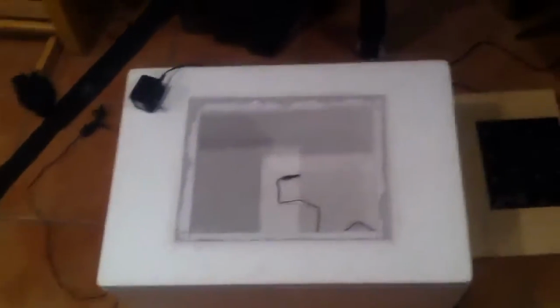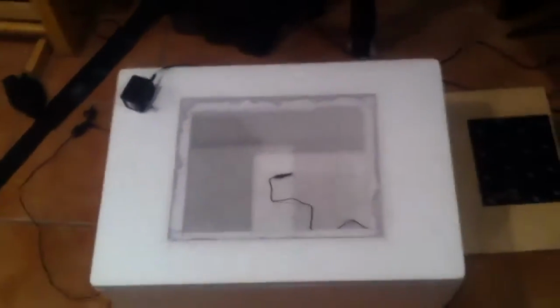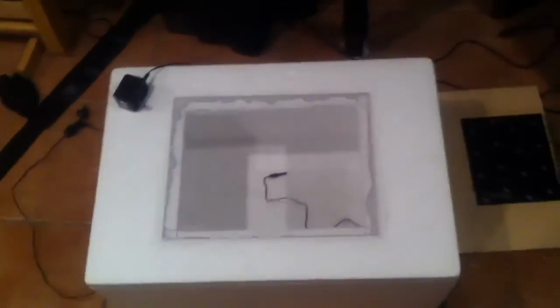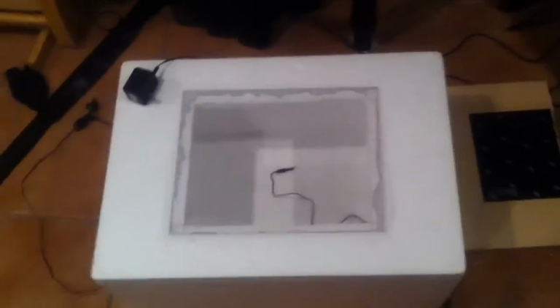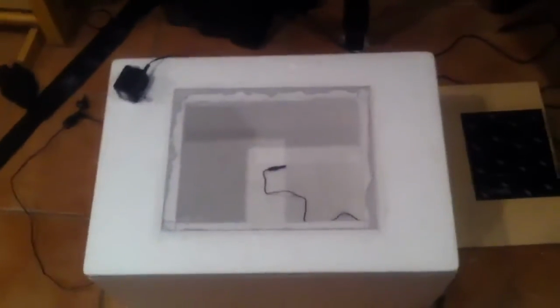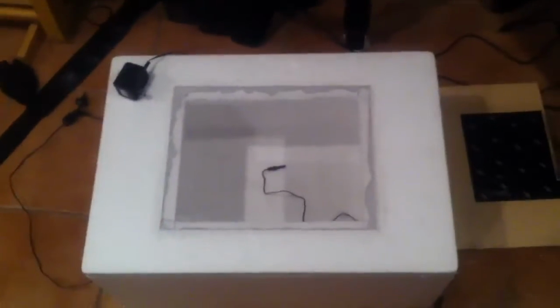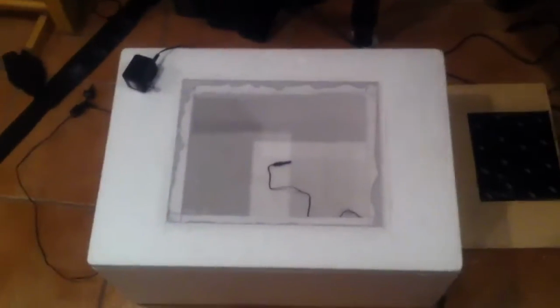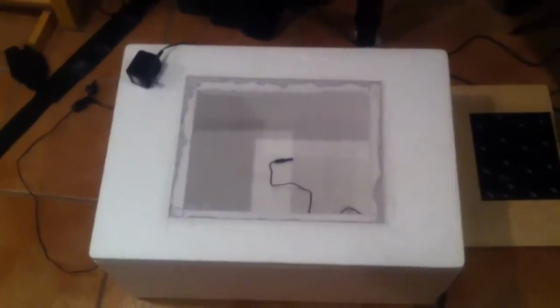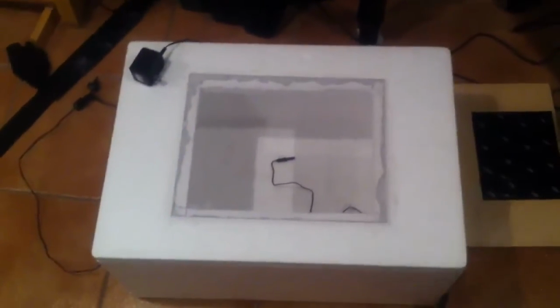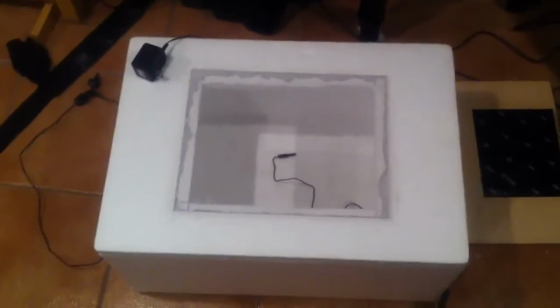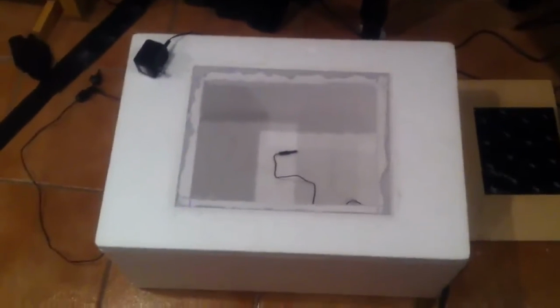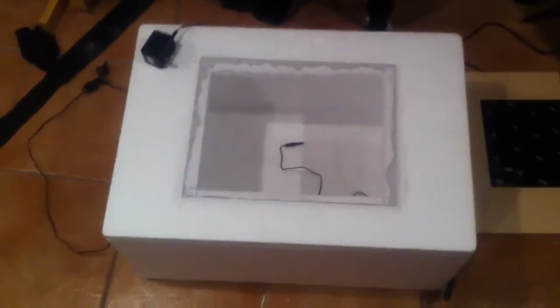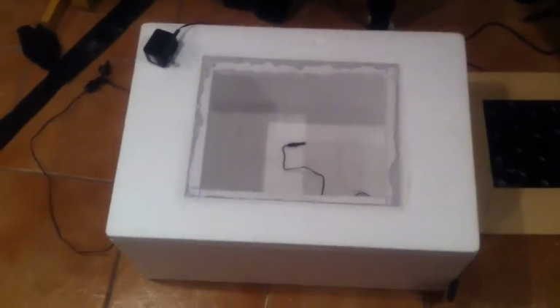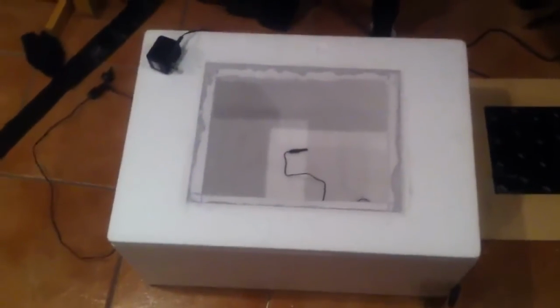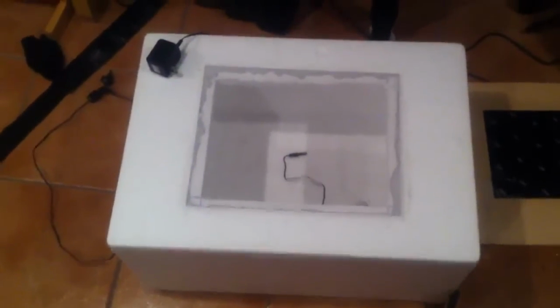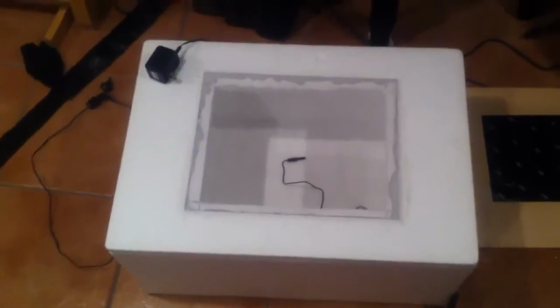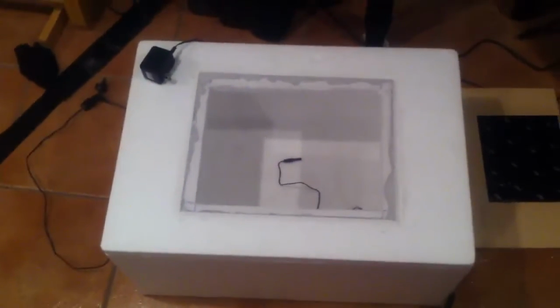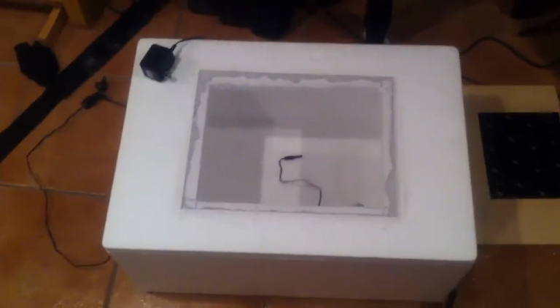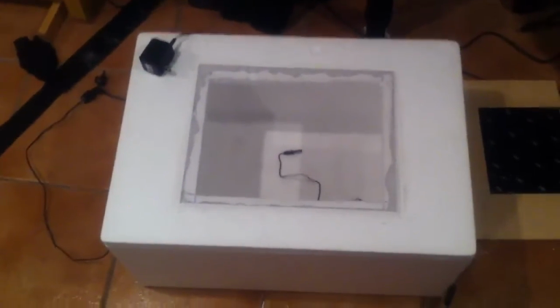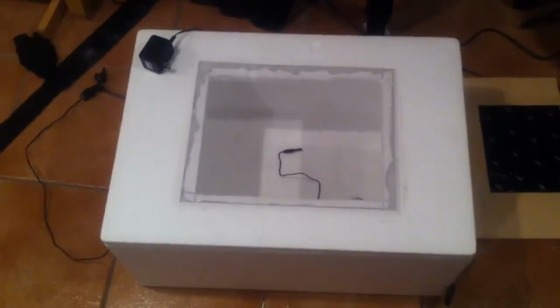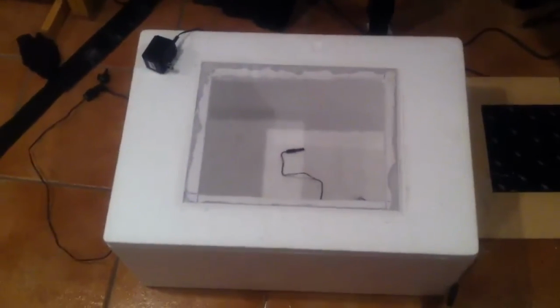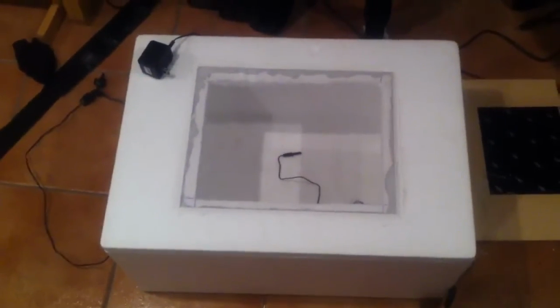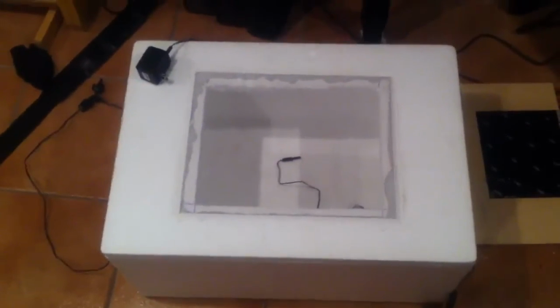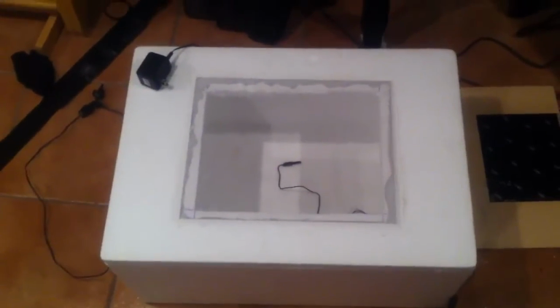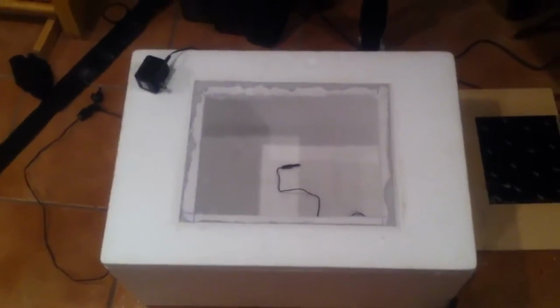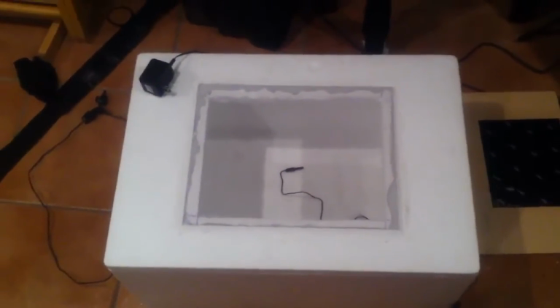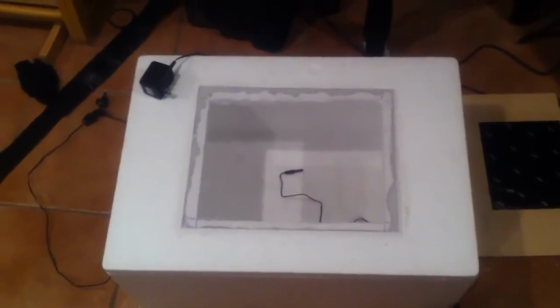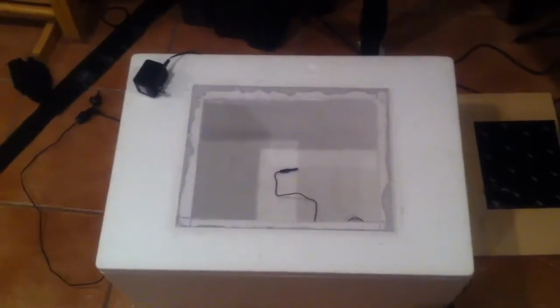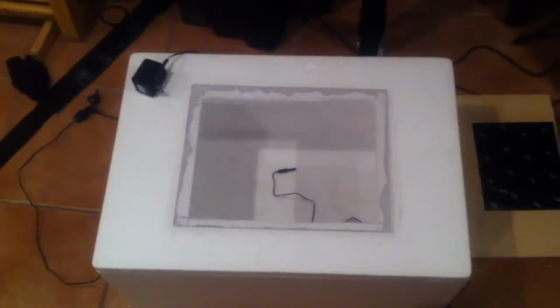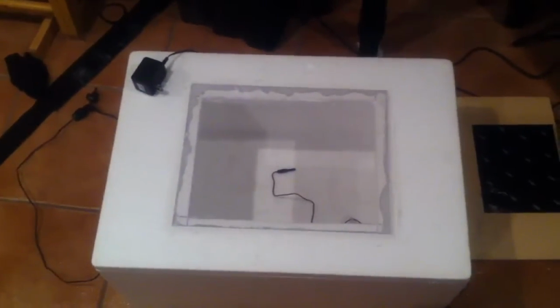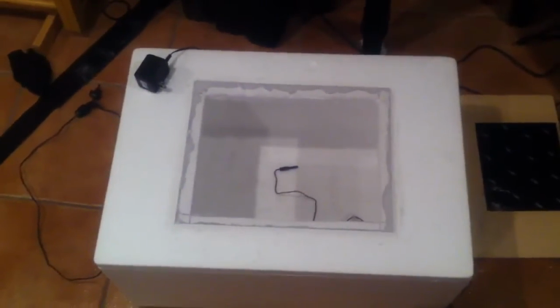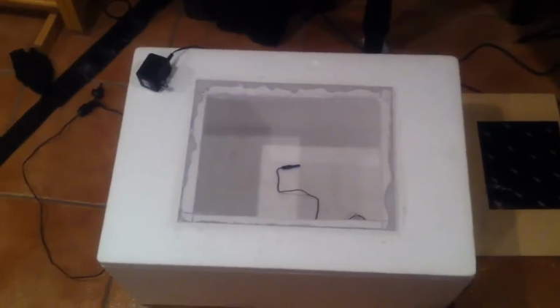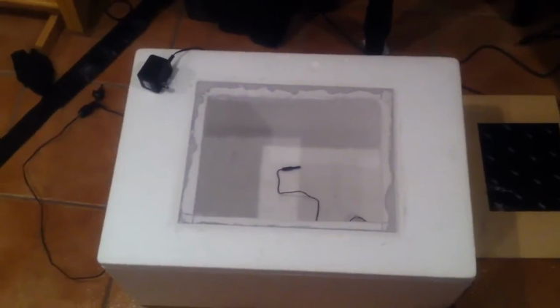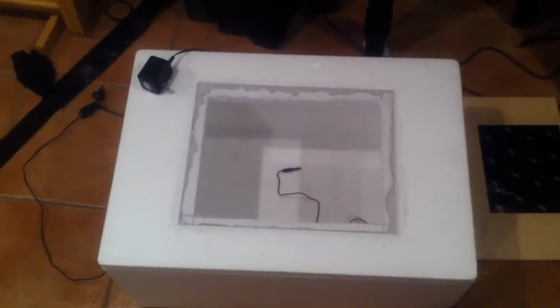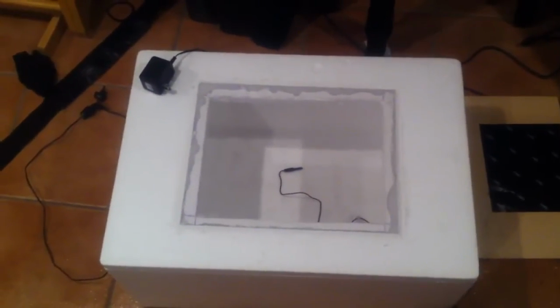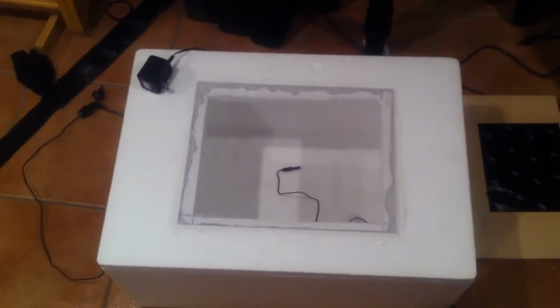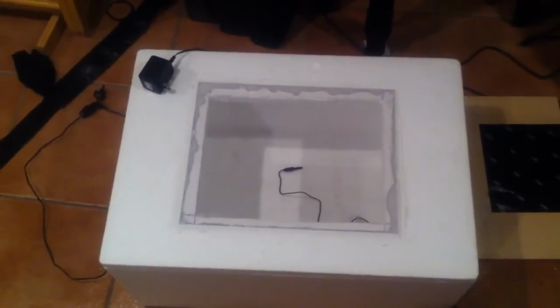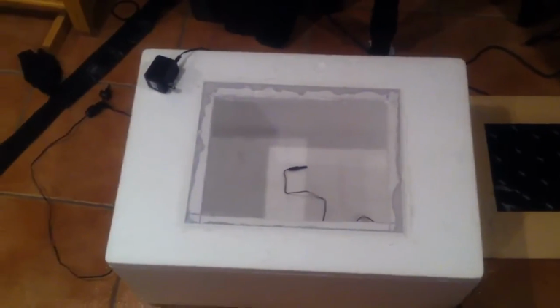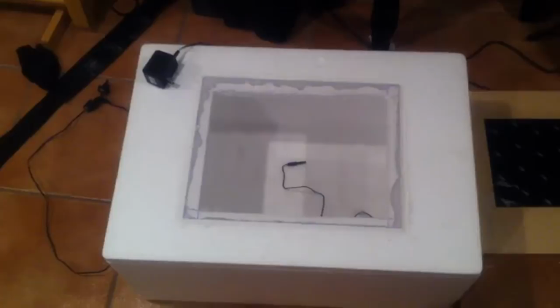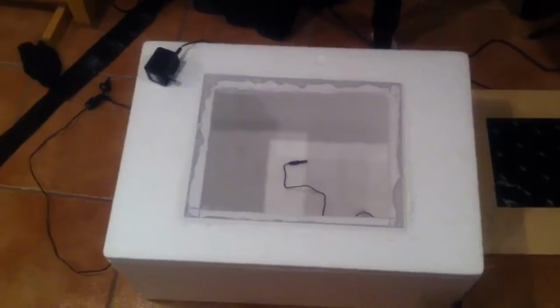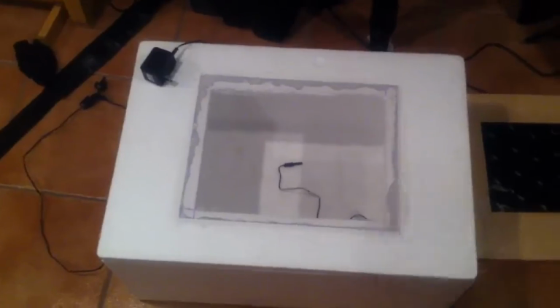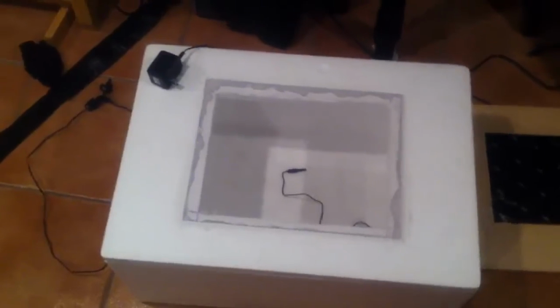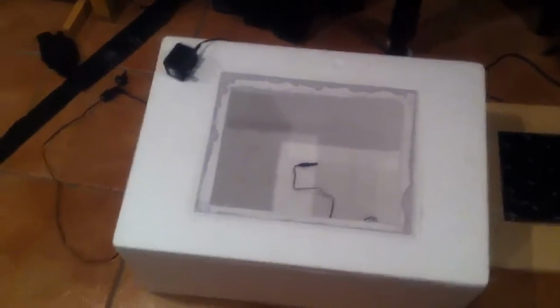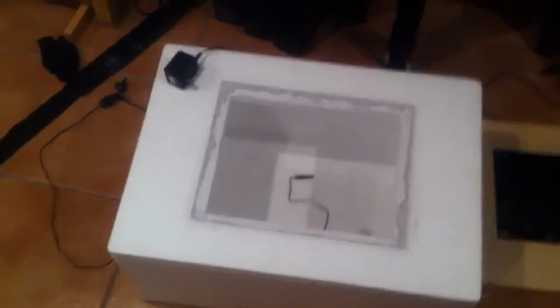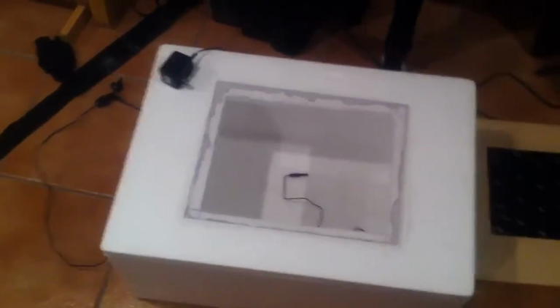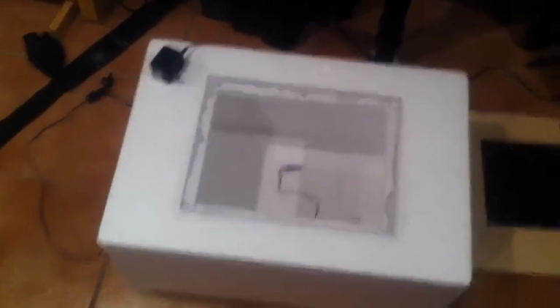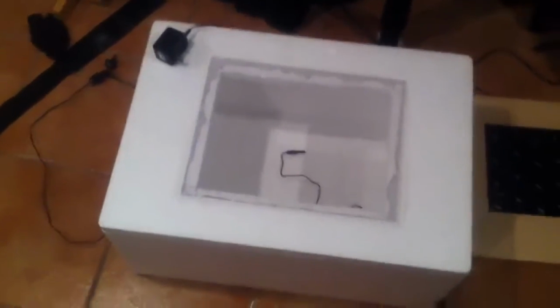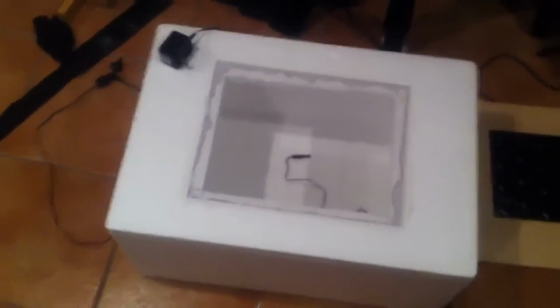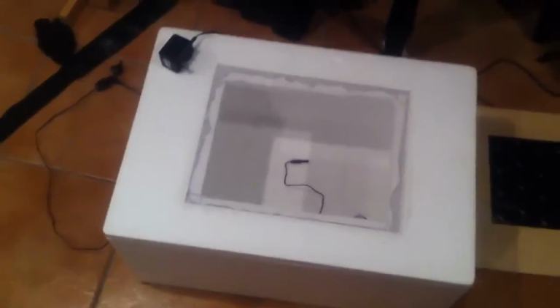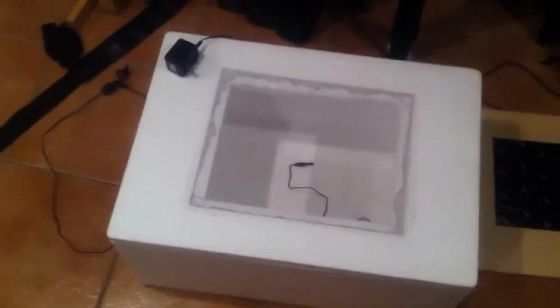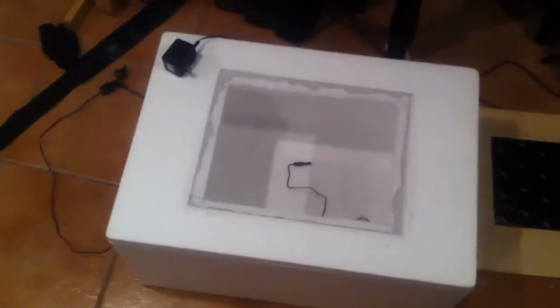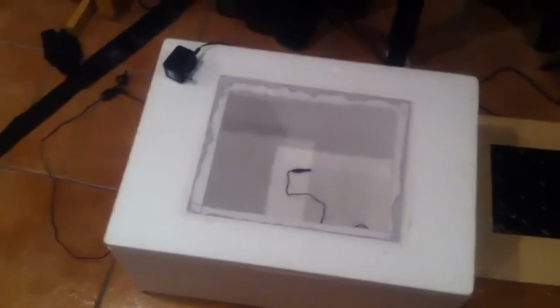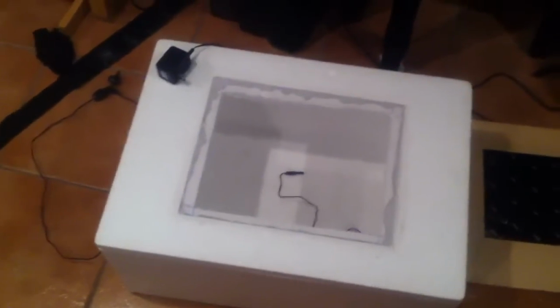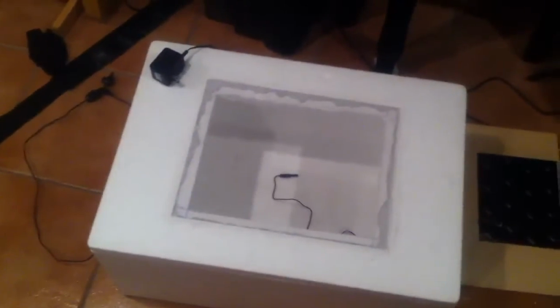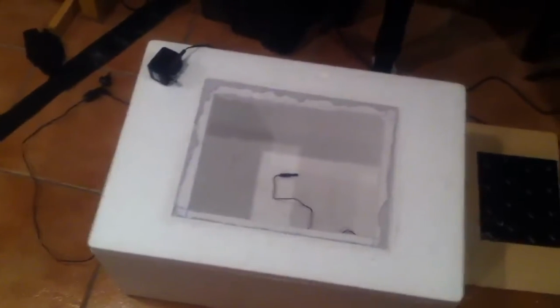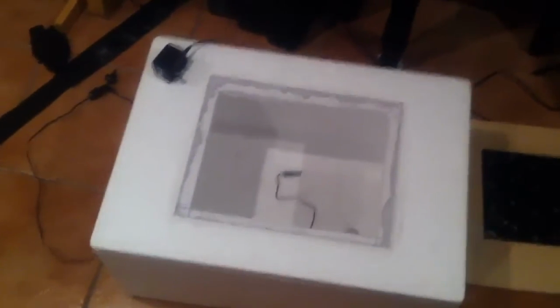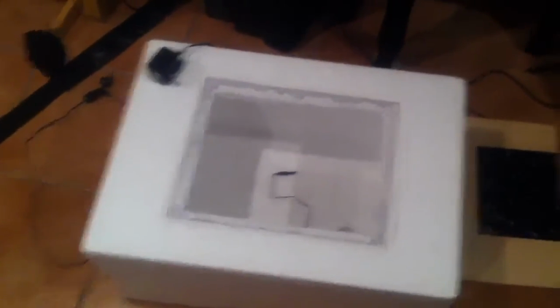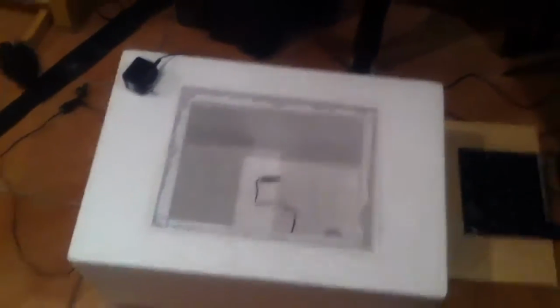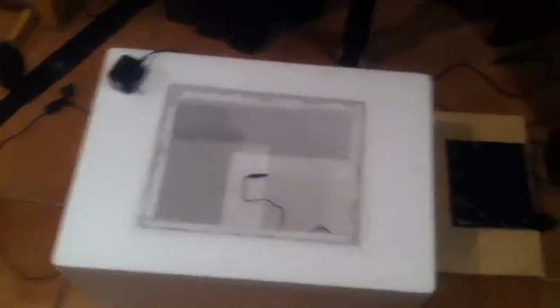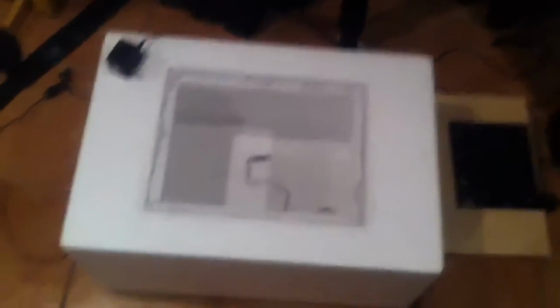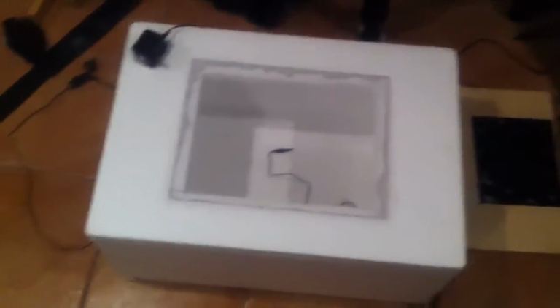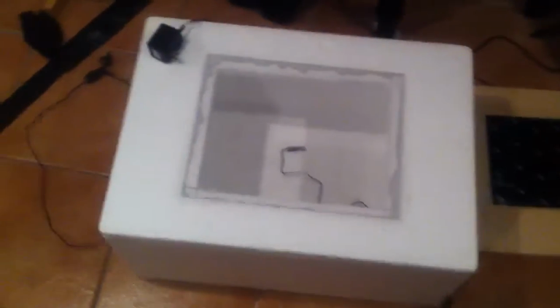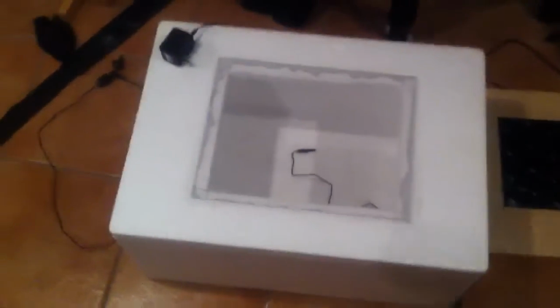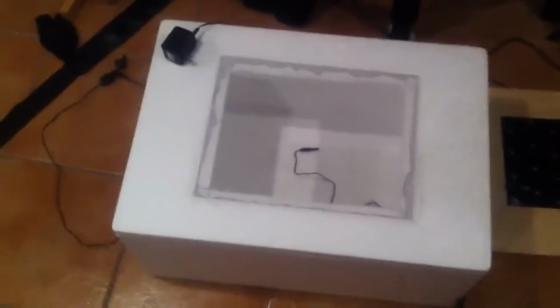So here's my homemade incubator. It's really cheap to make — it was only $30, actually even under $30.